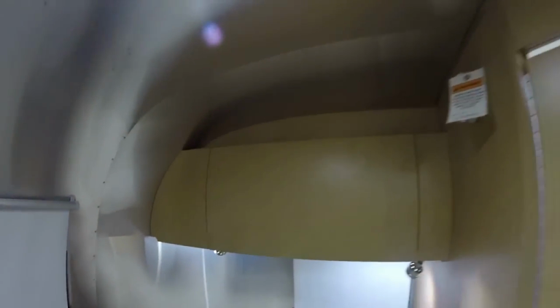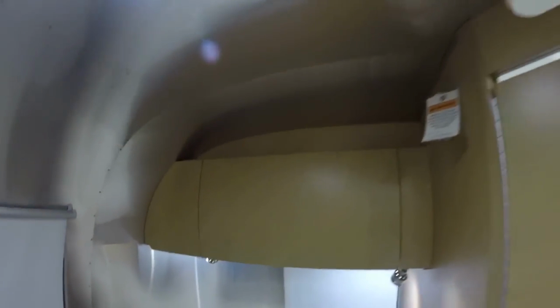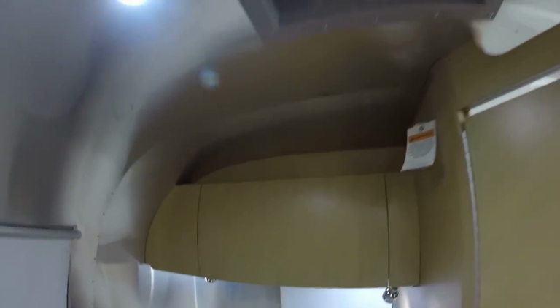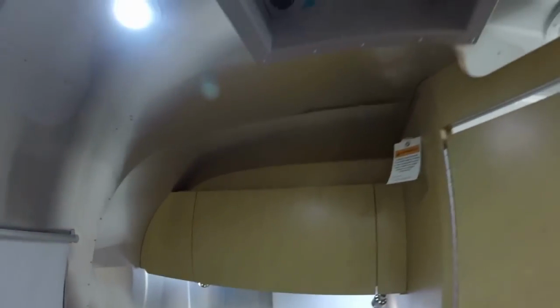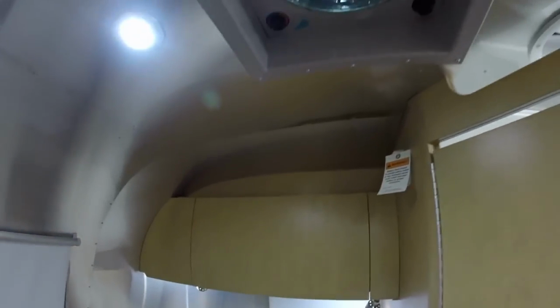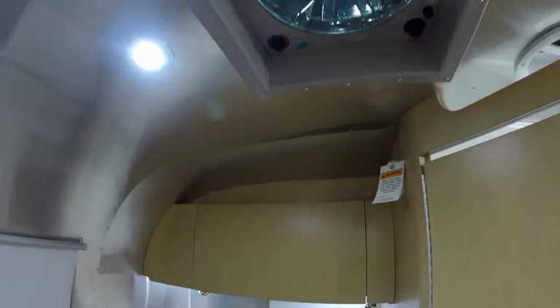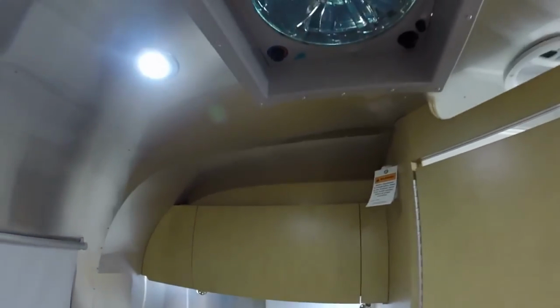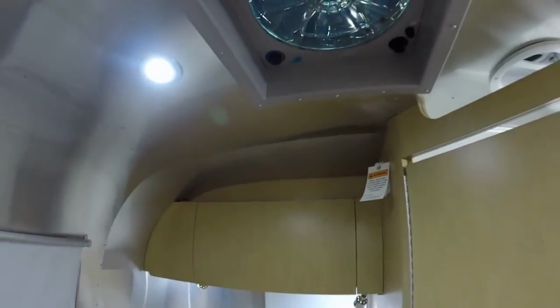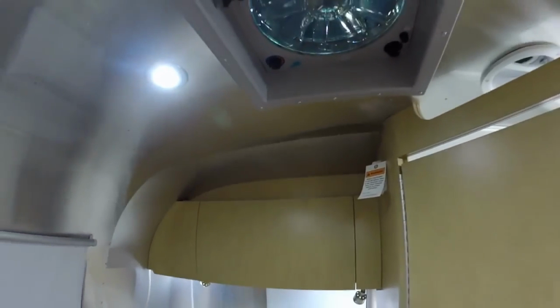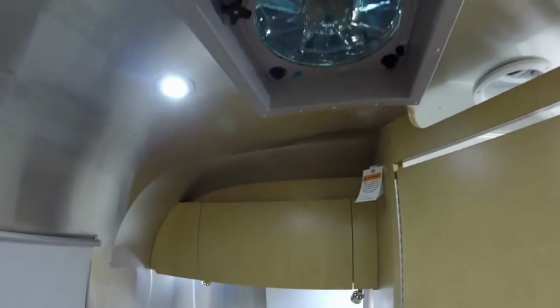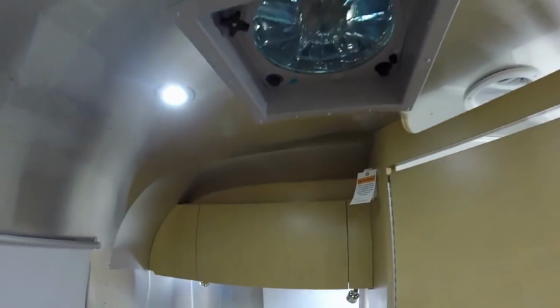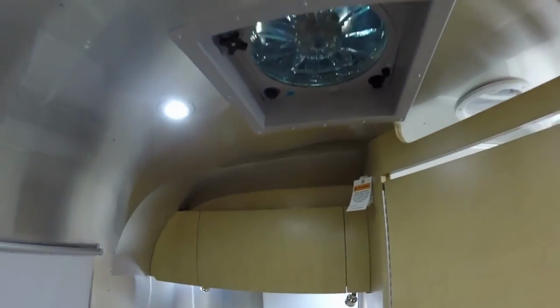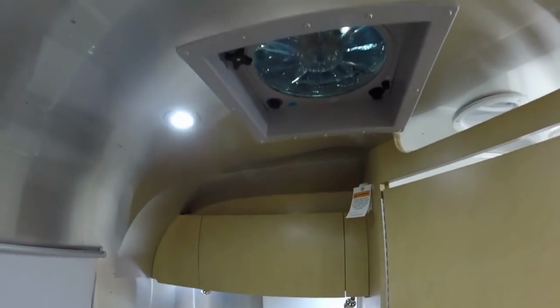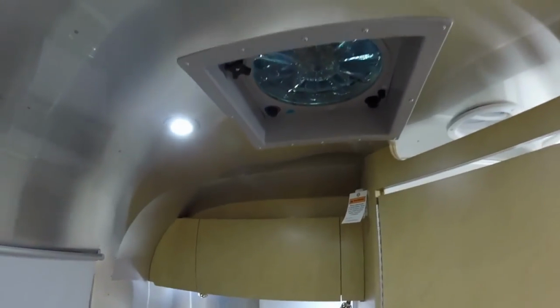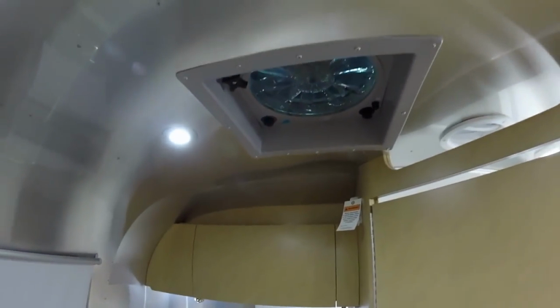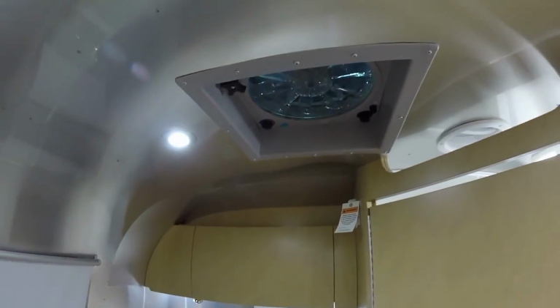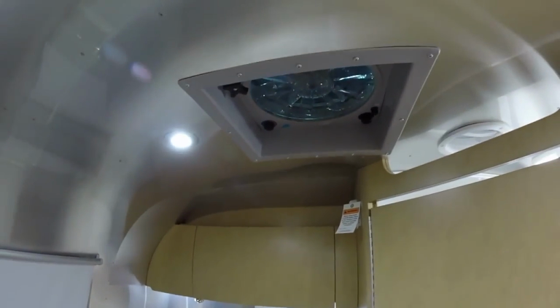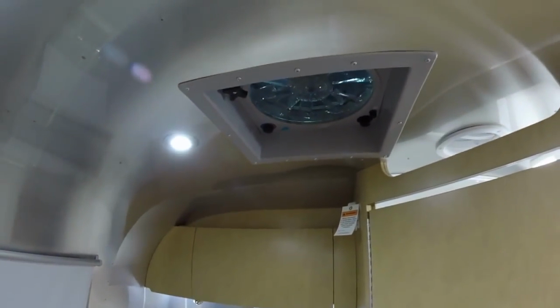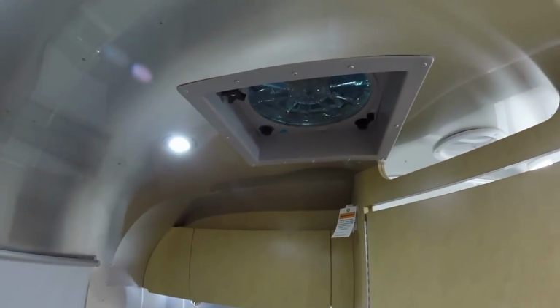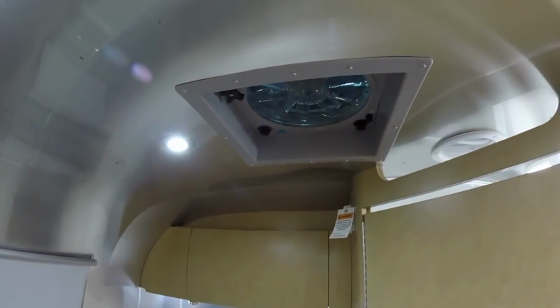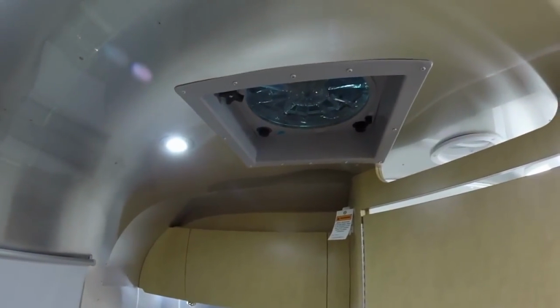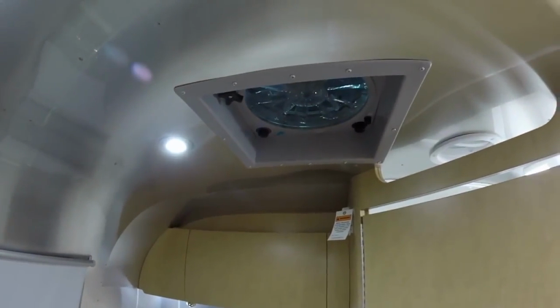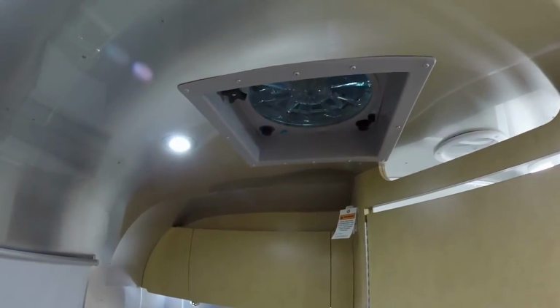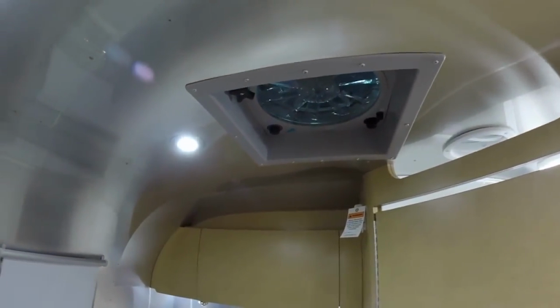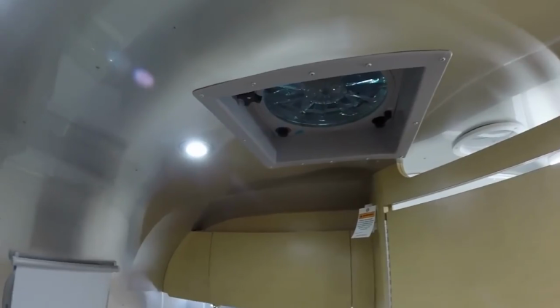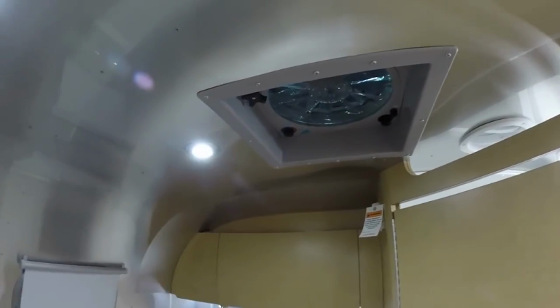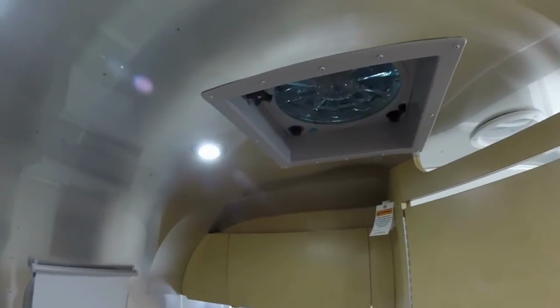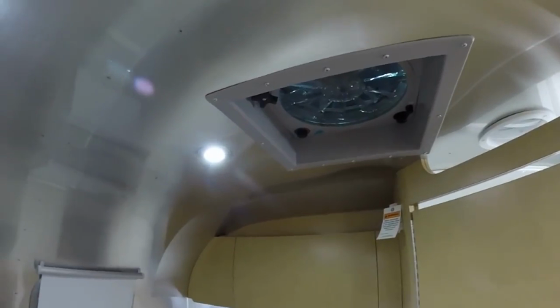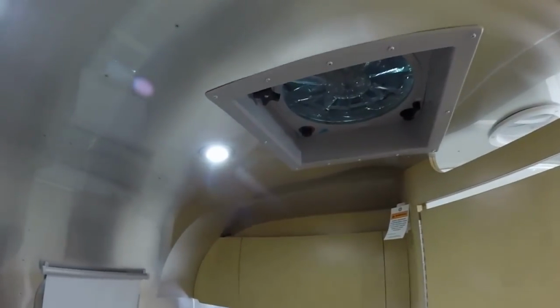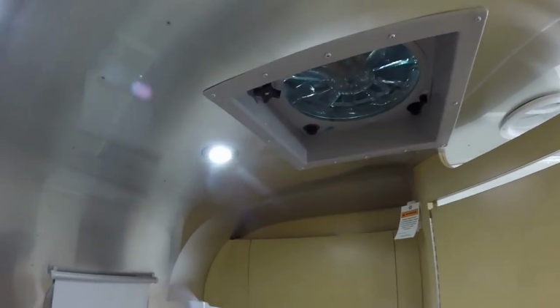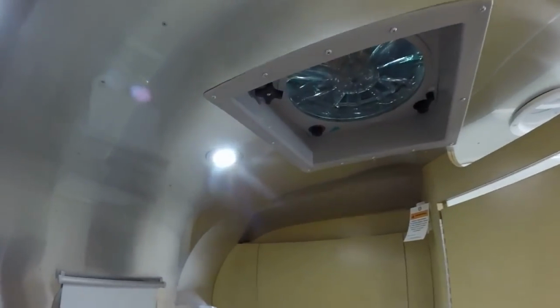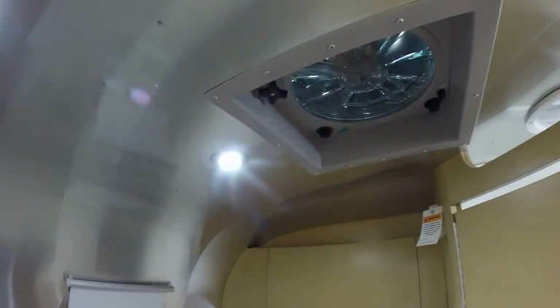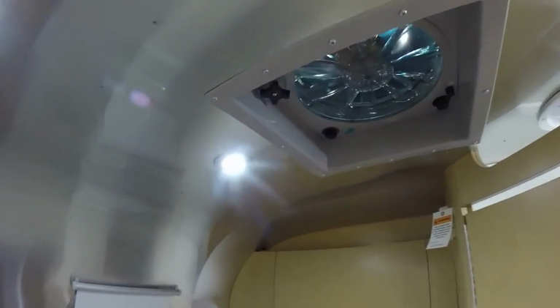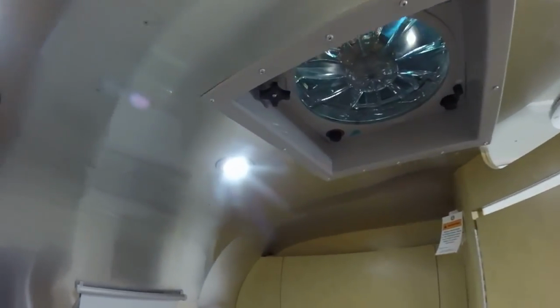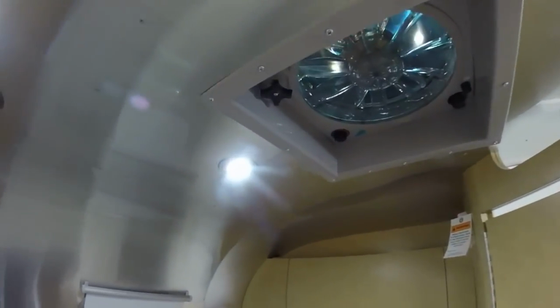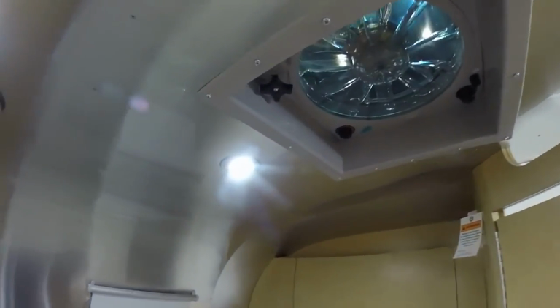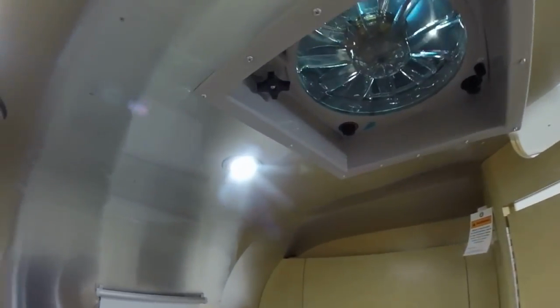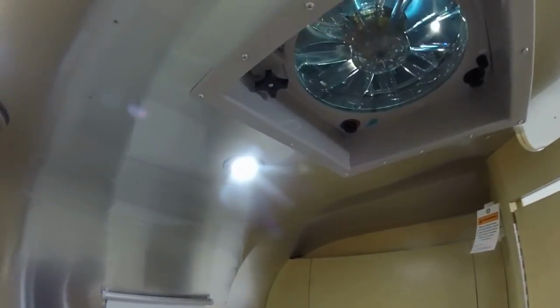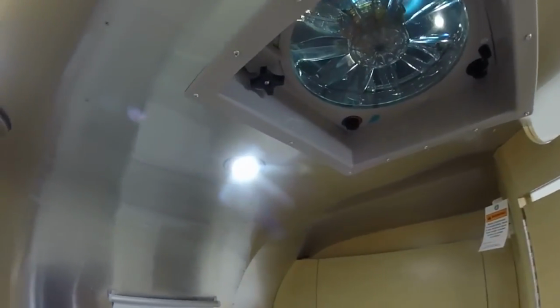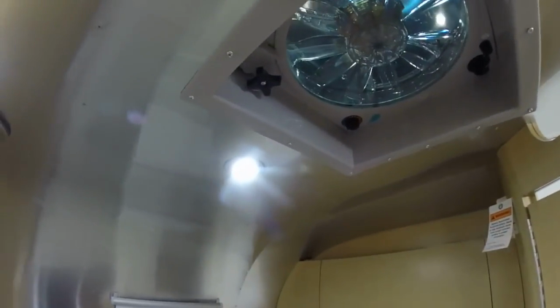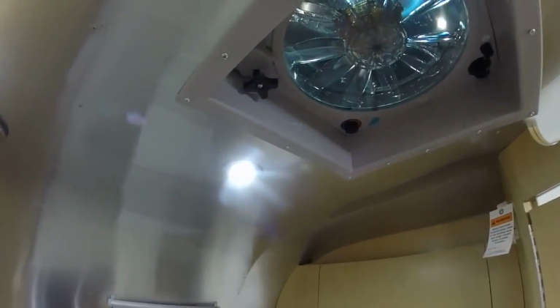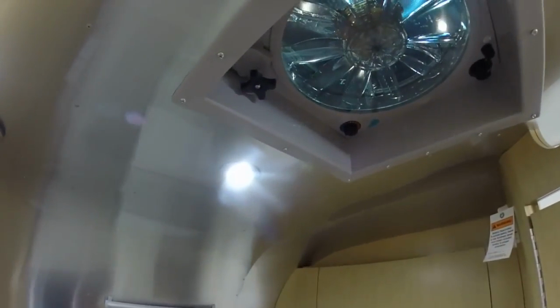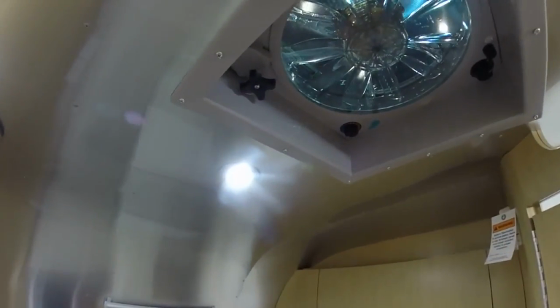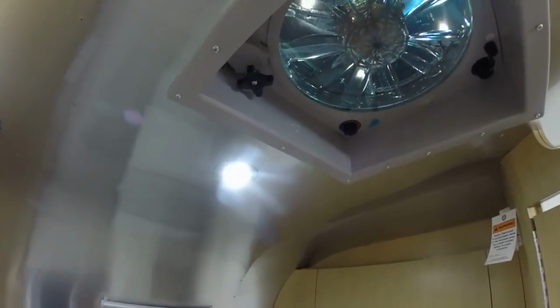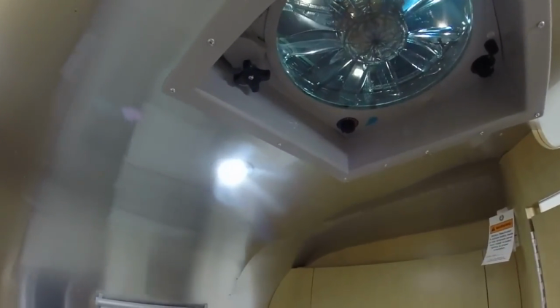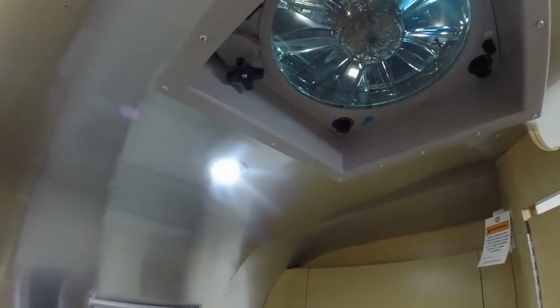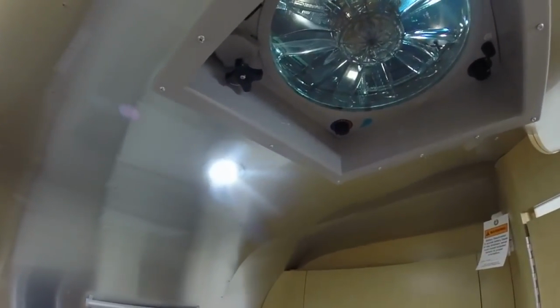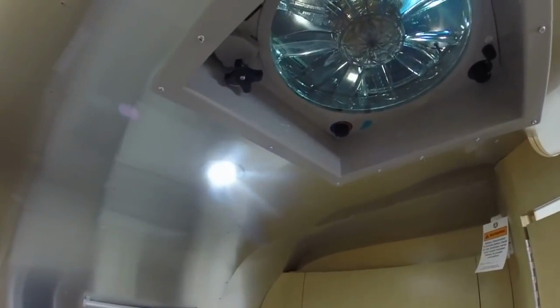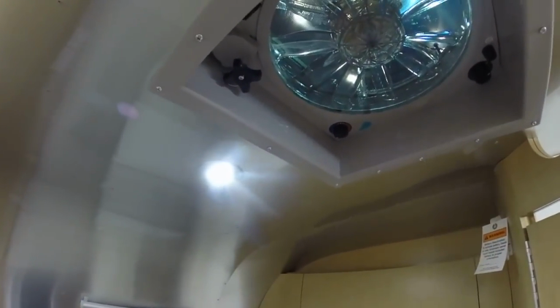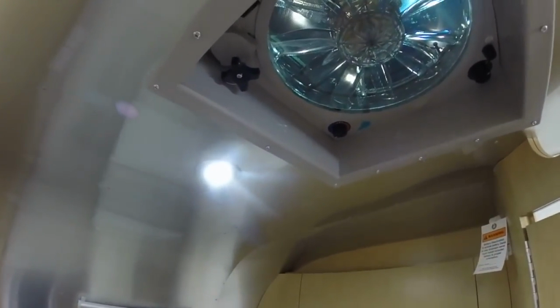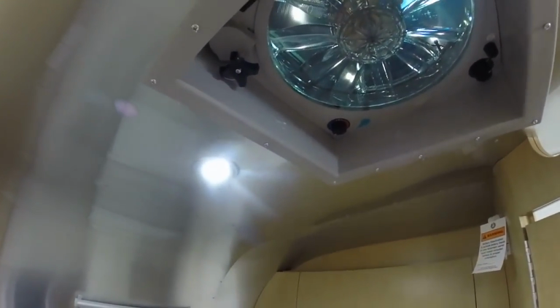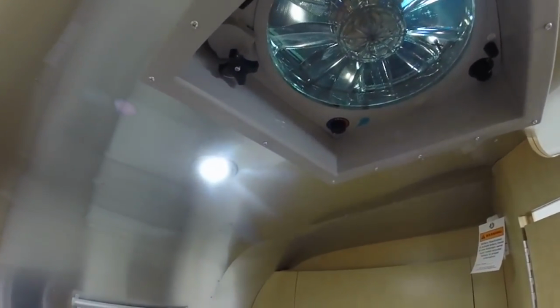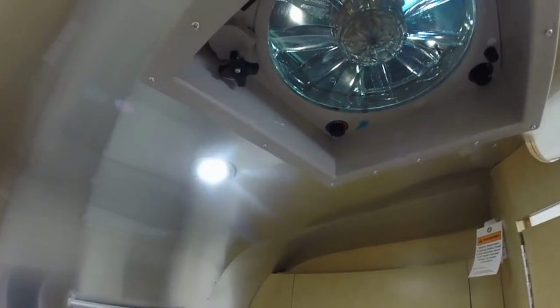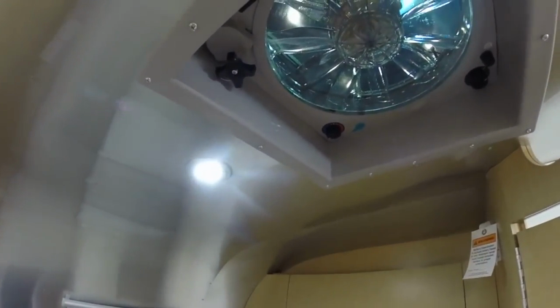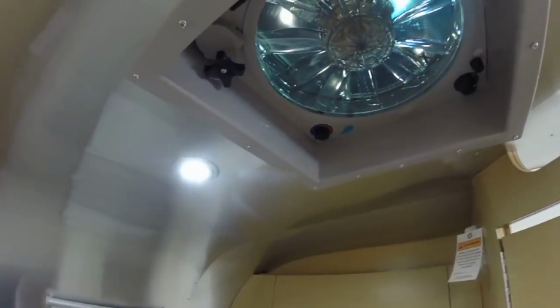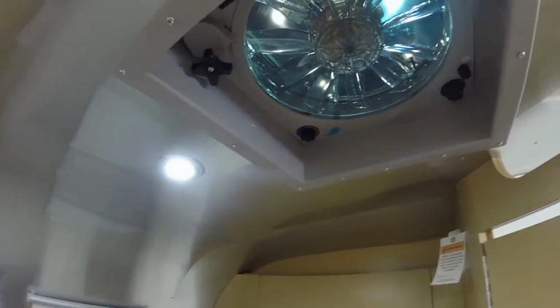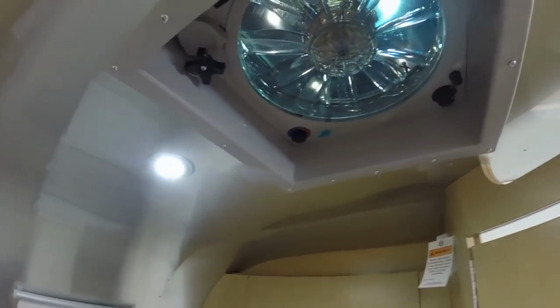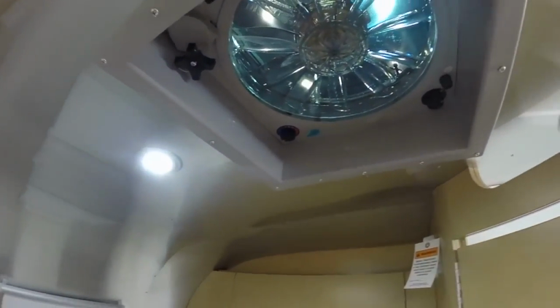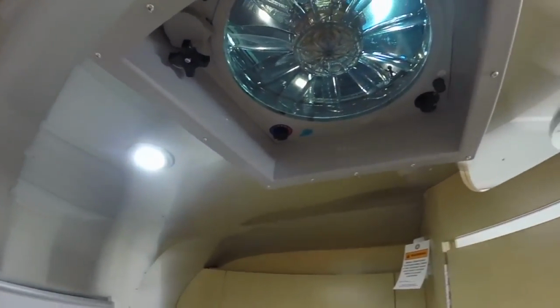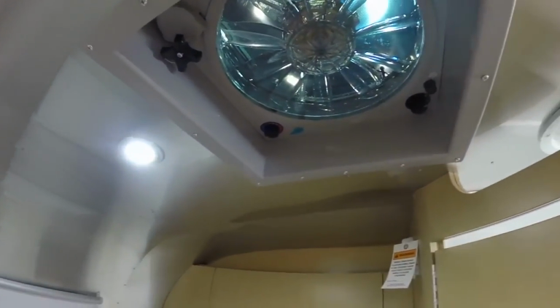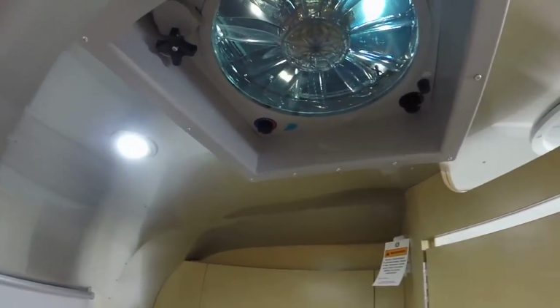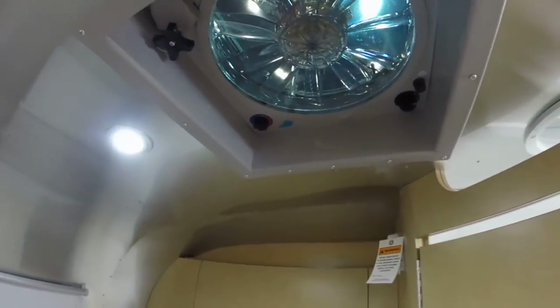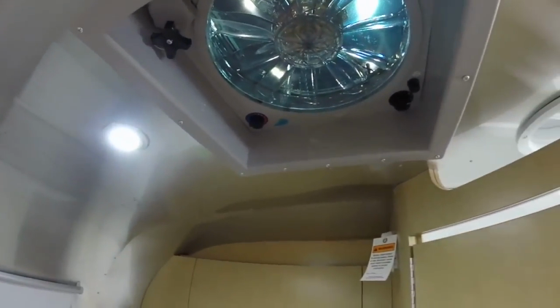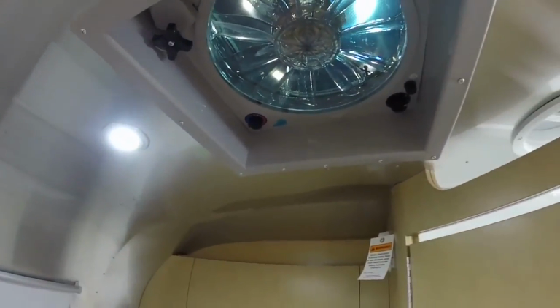Fantastic fan with rain sensor, variable speed, motorized lid, and it's thermostatically controlled.